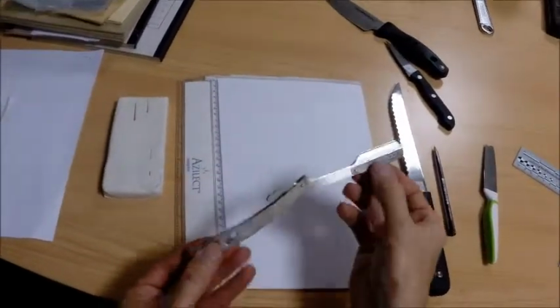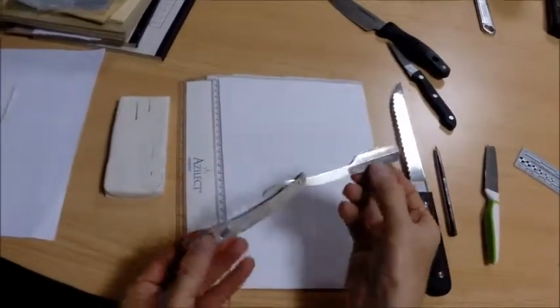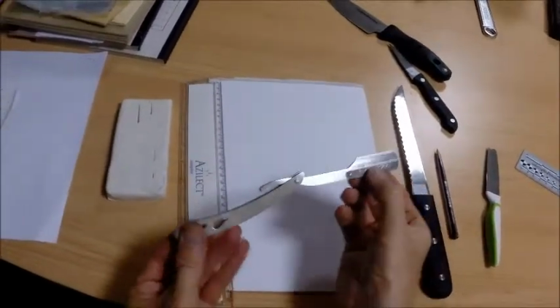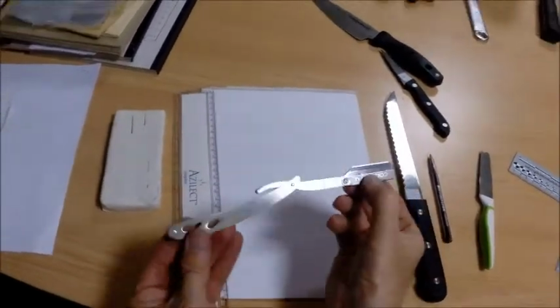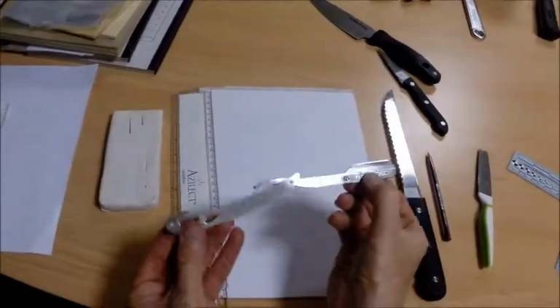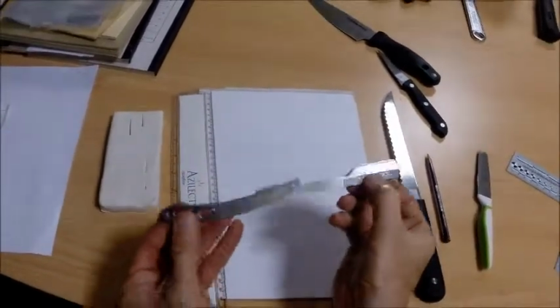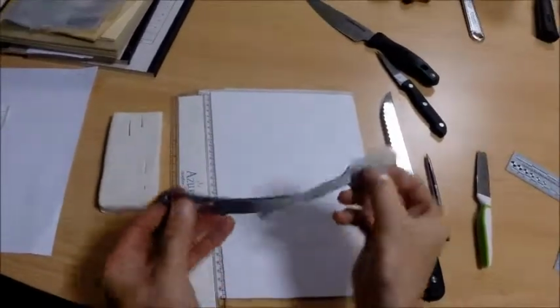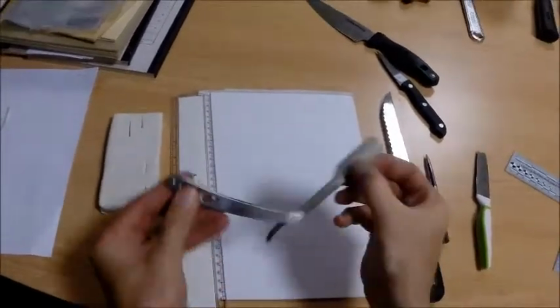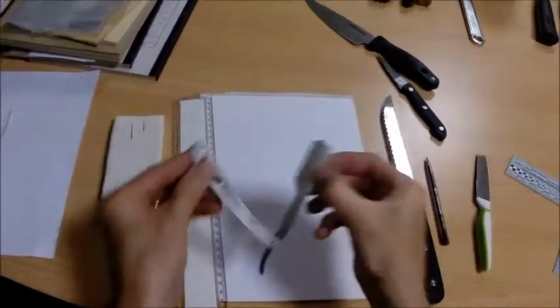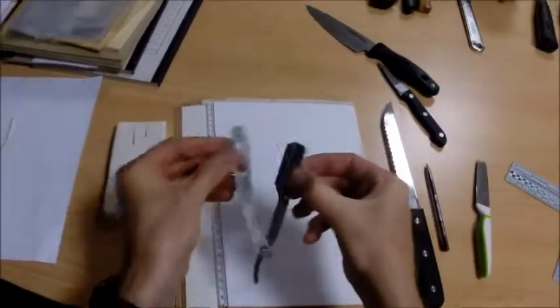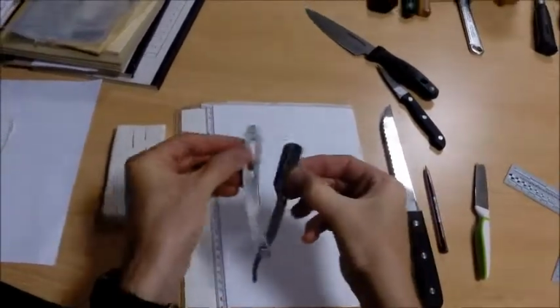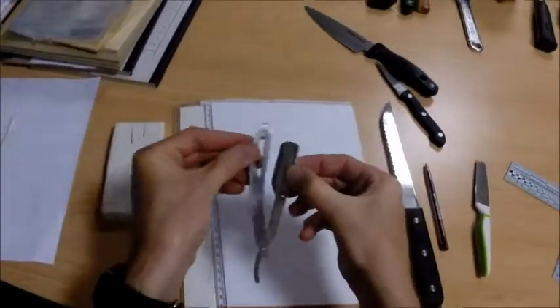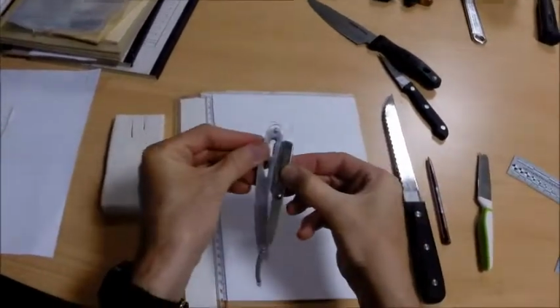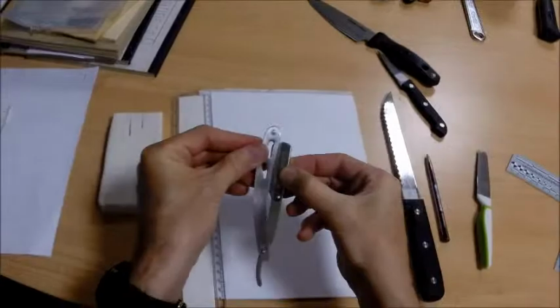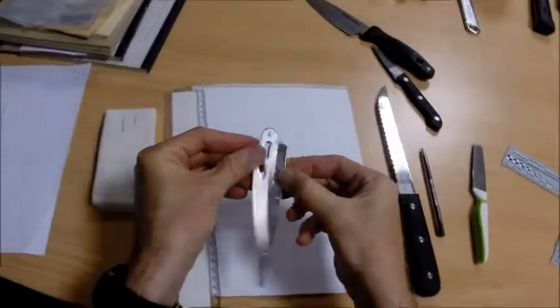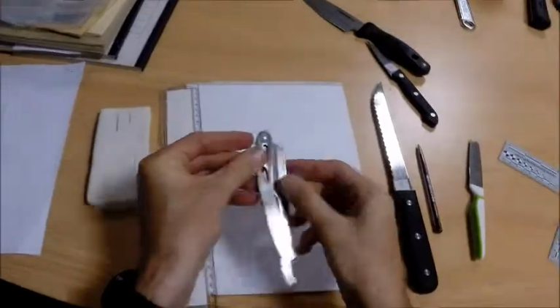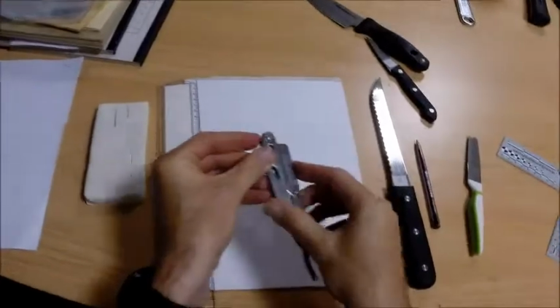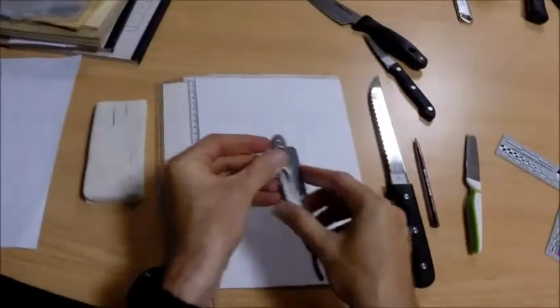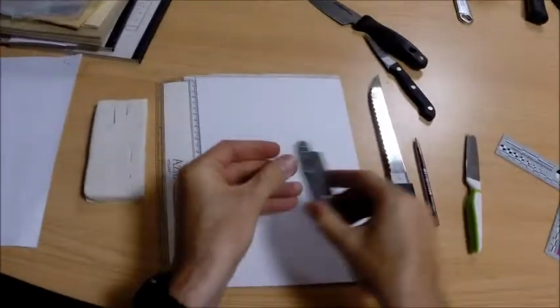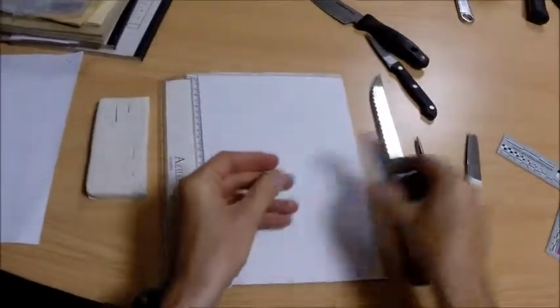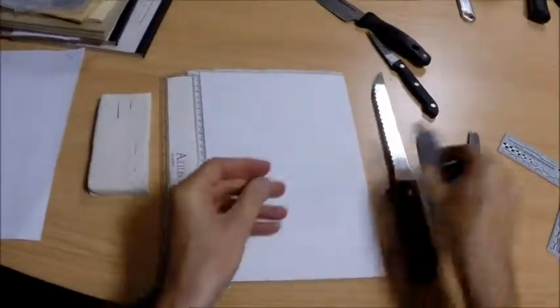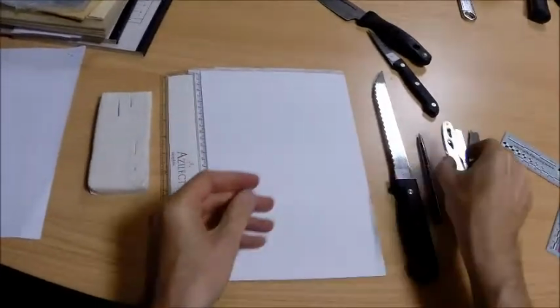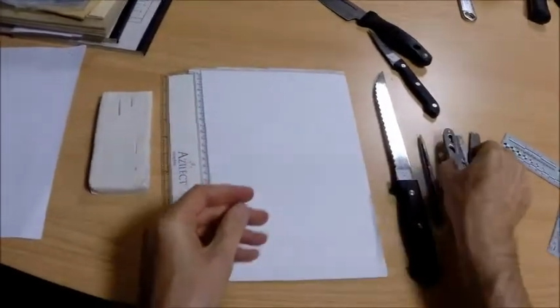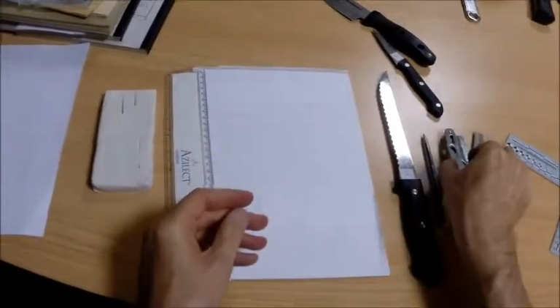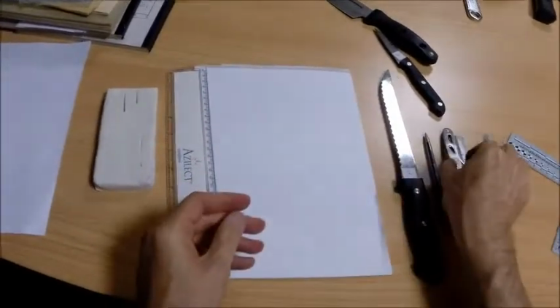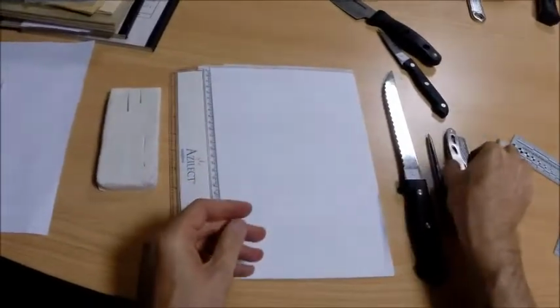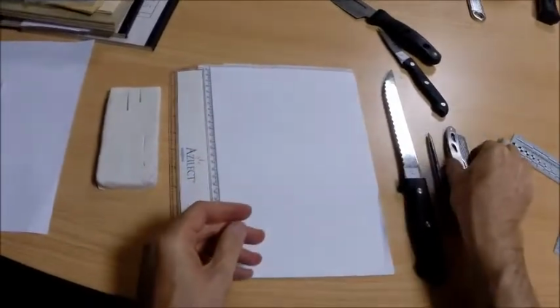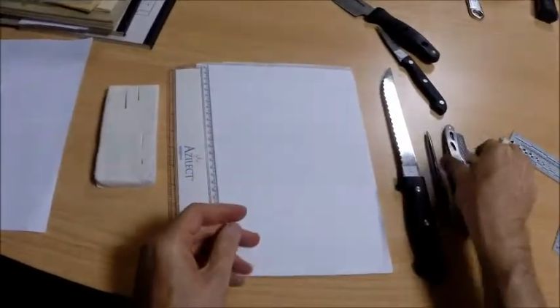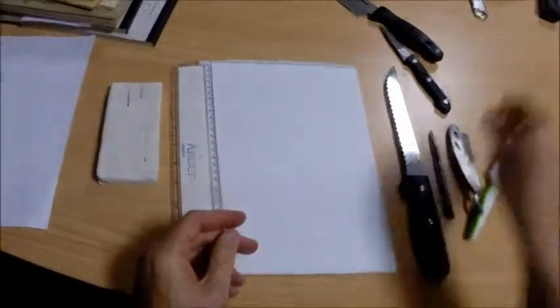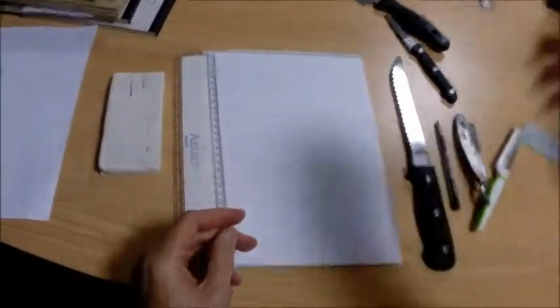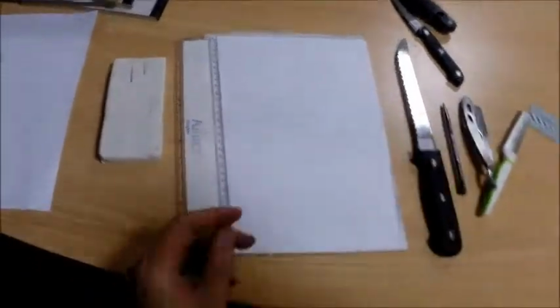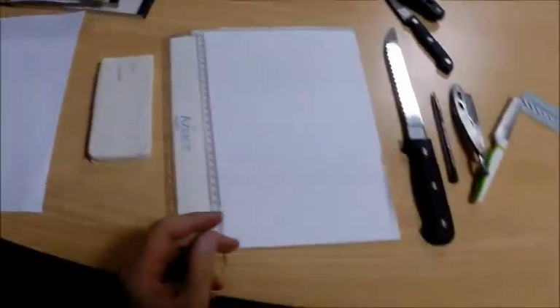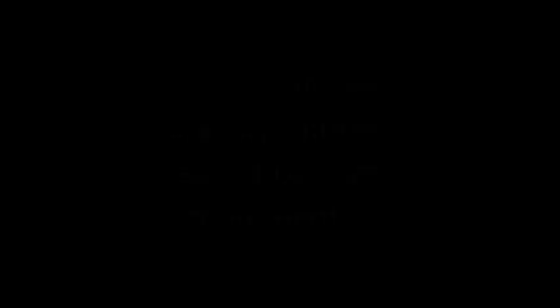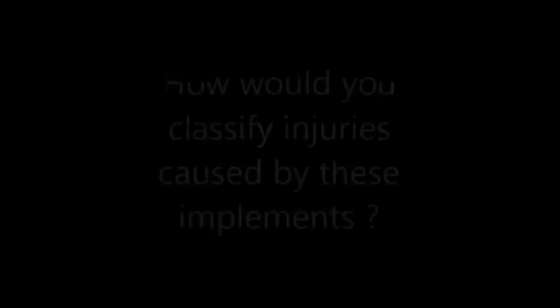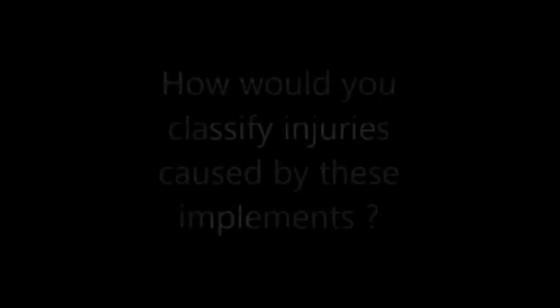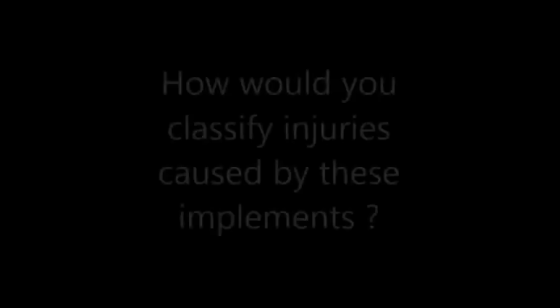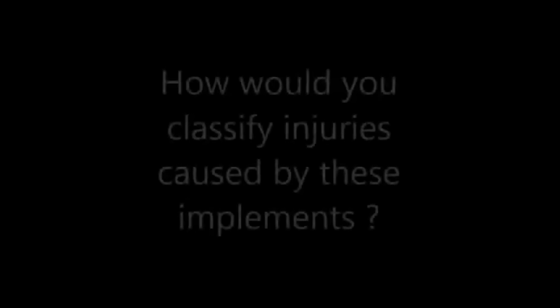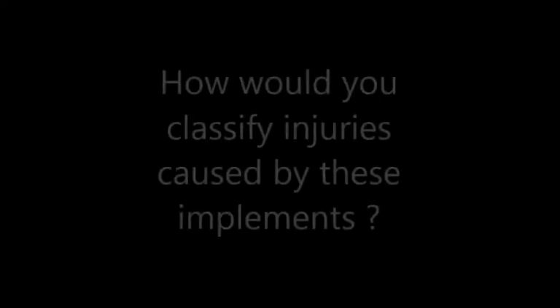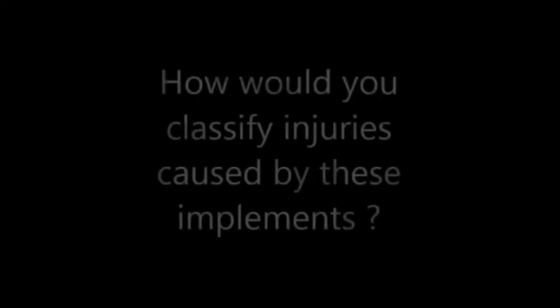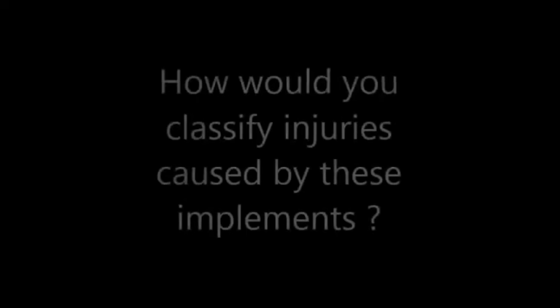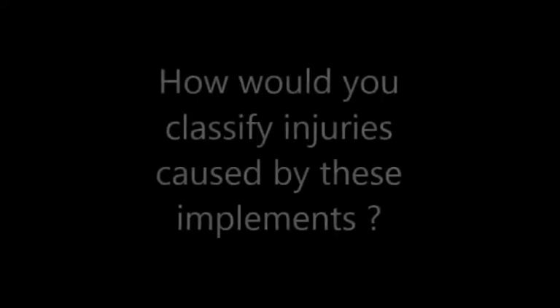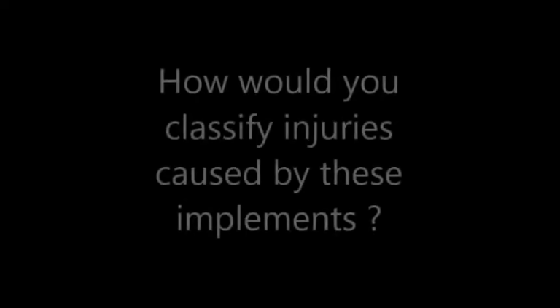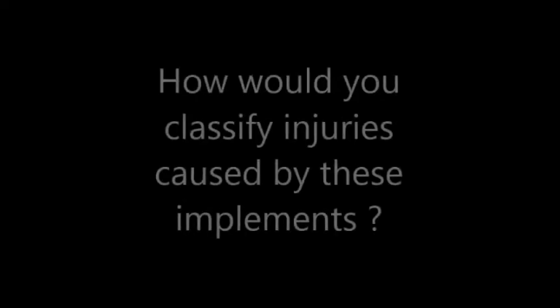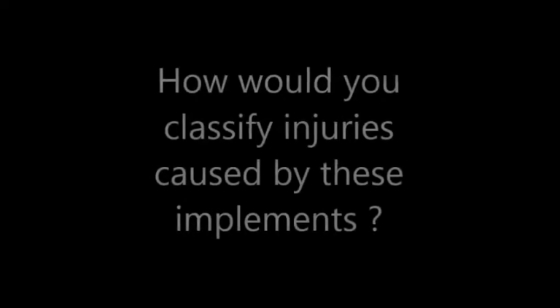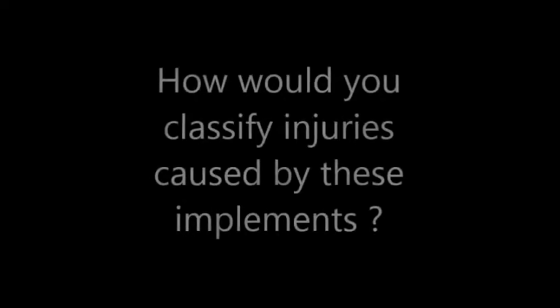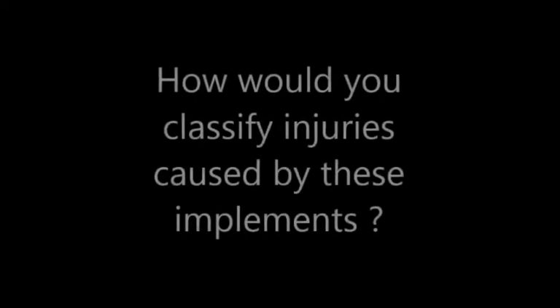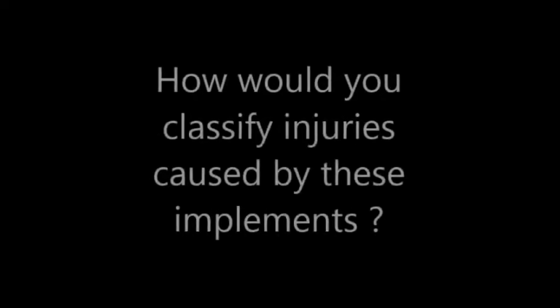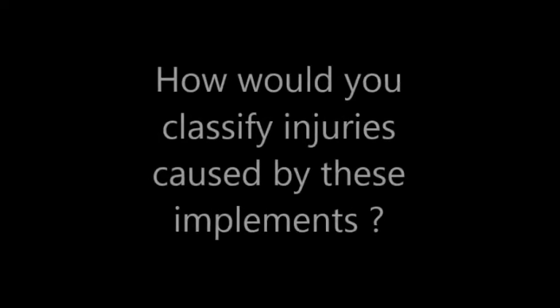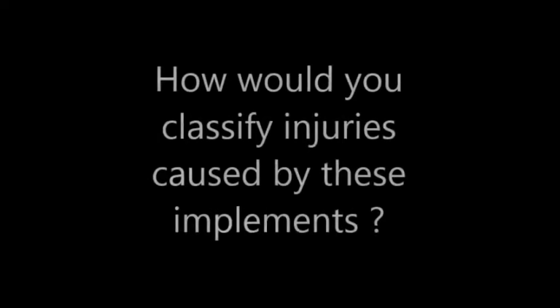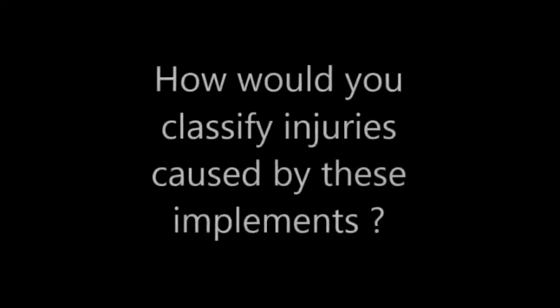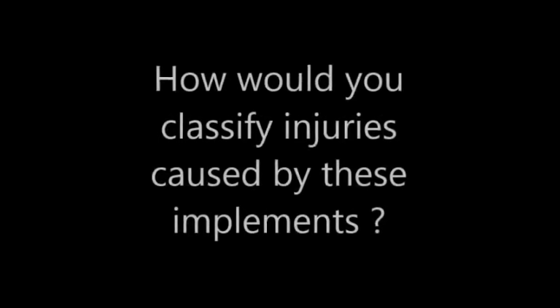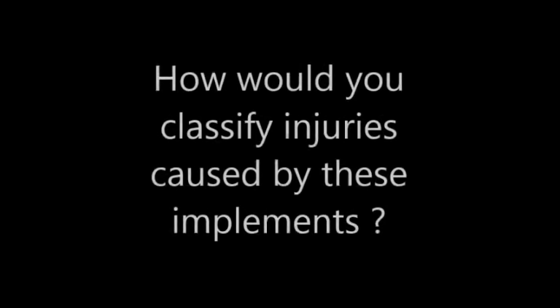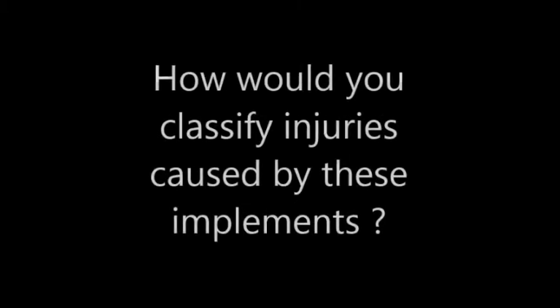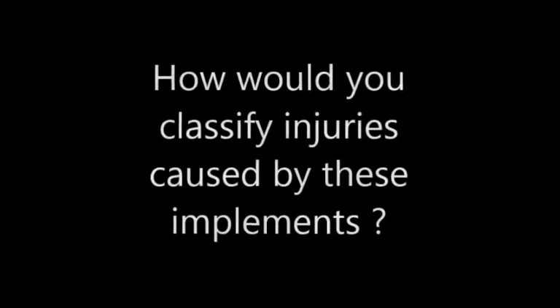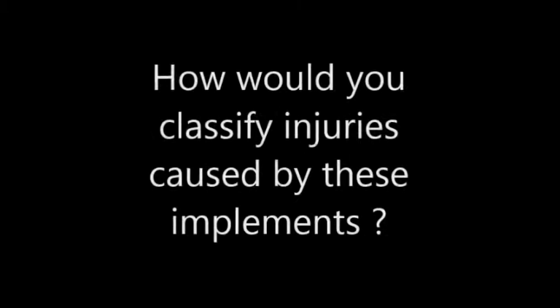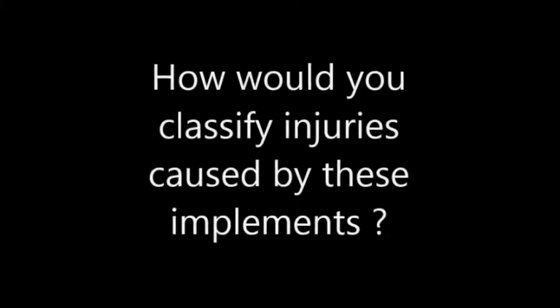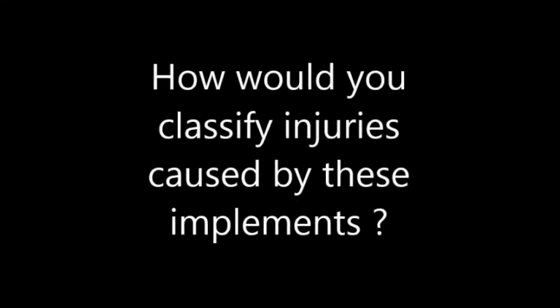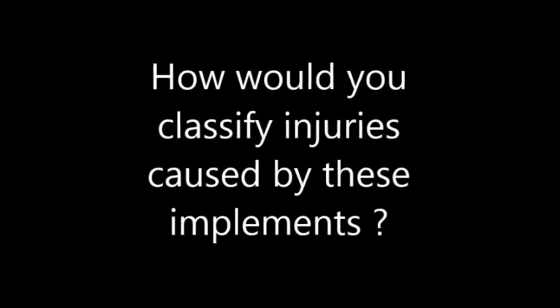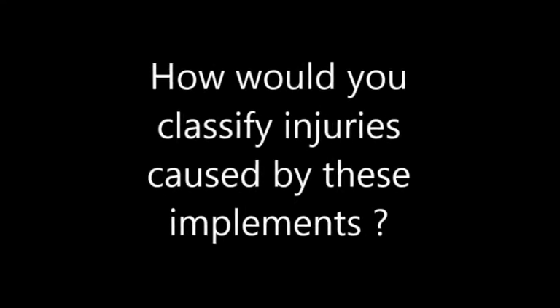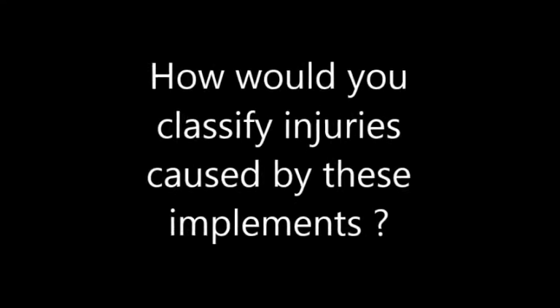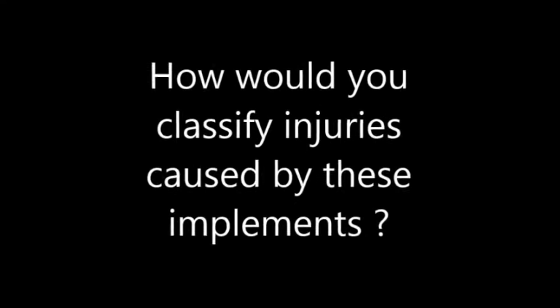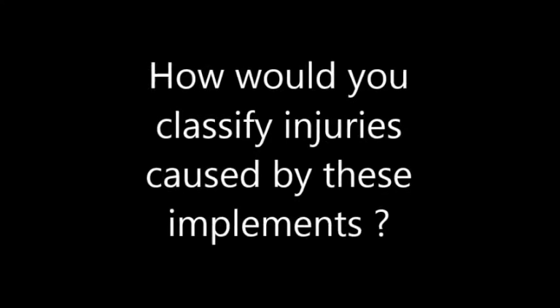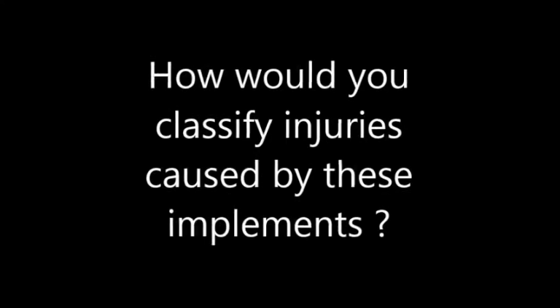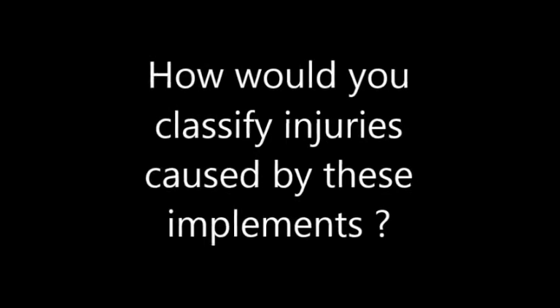So what sort of injuries would these implements cause, and what would you call them?